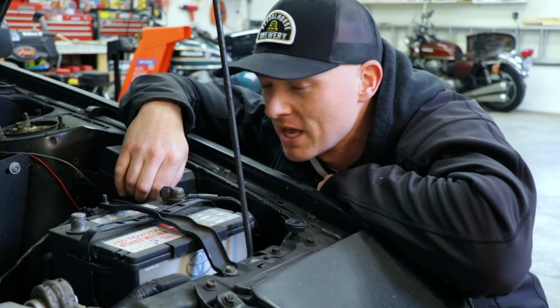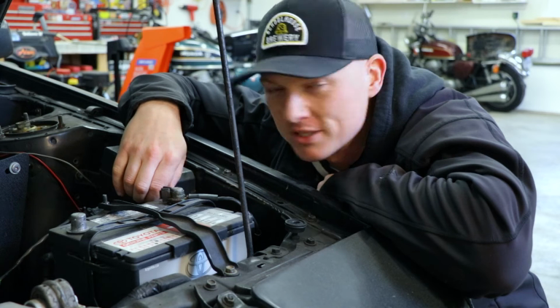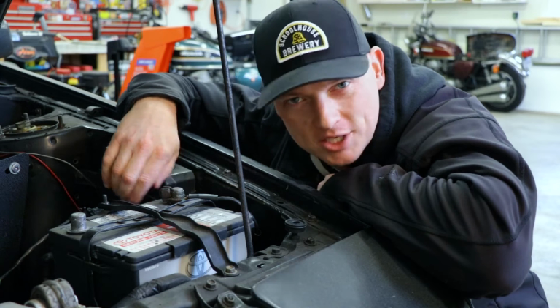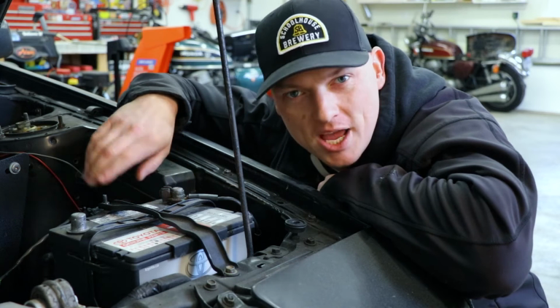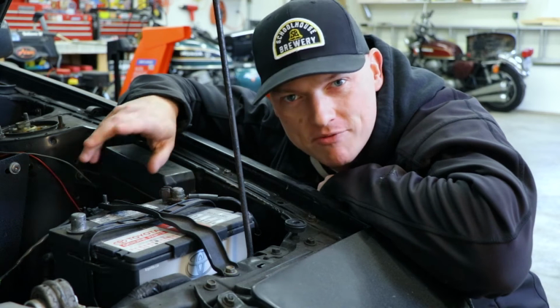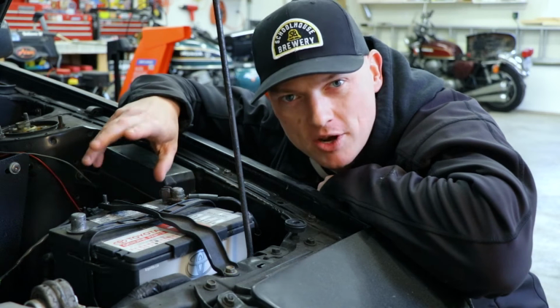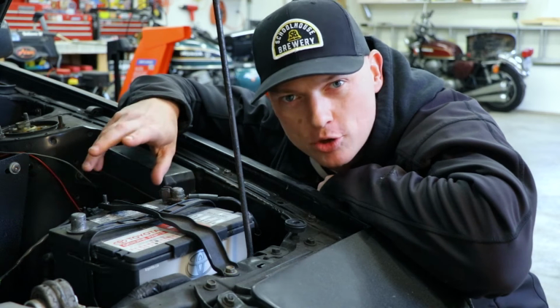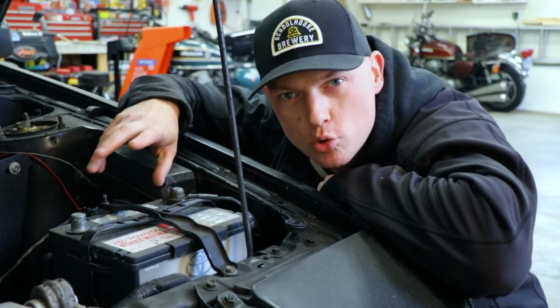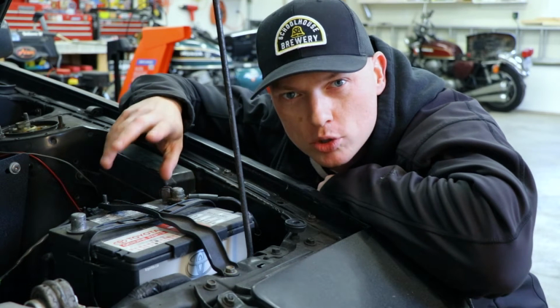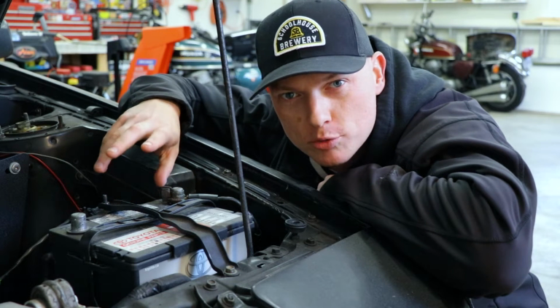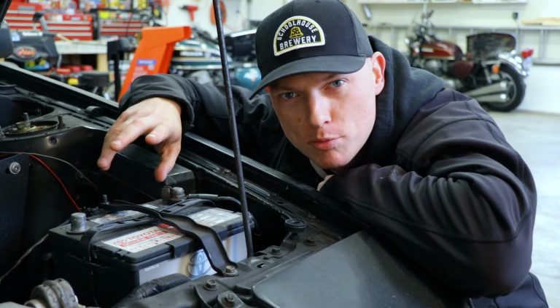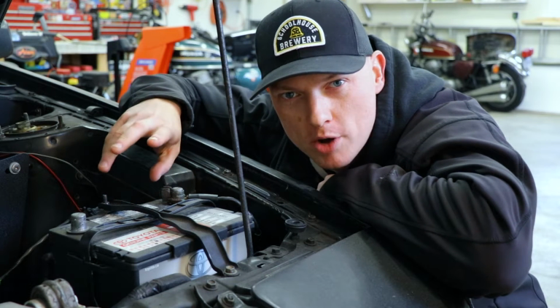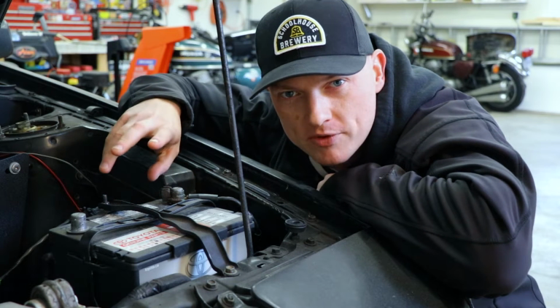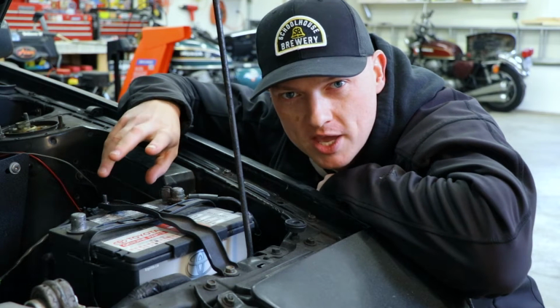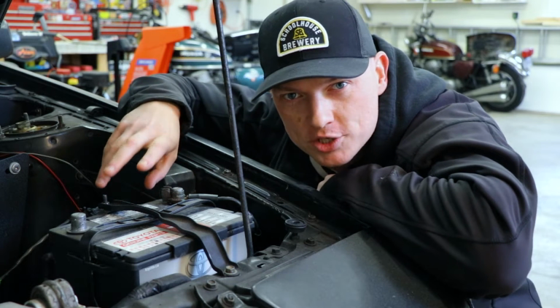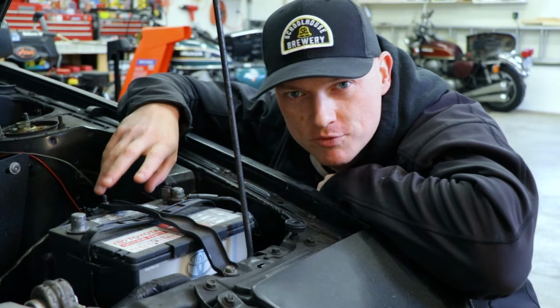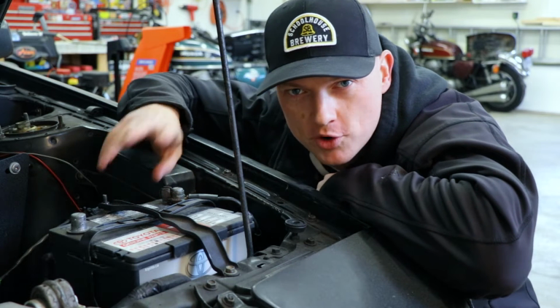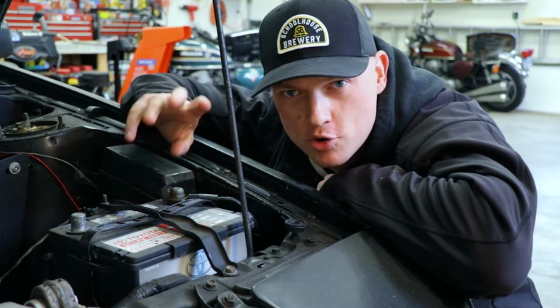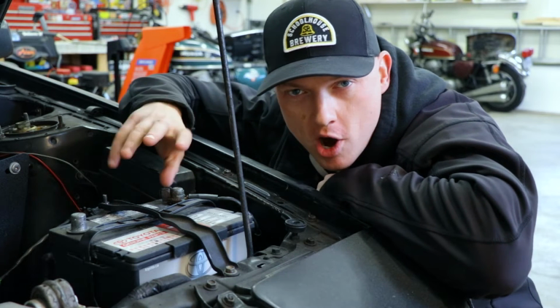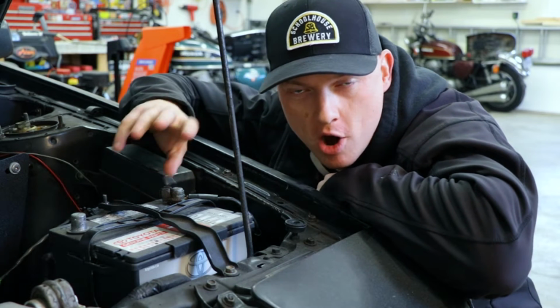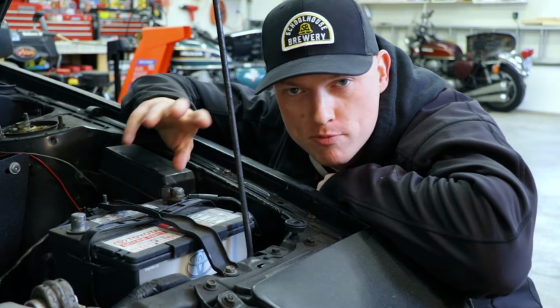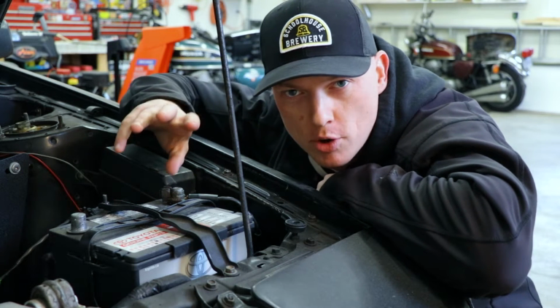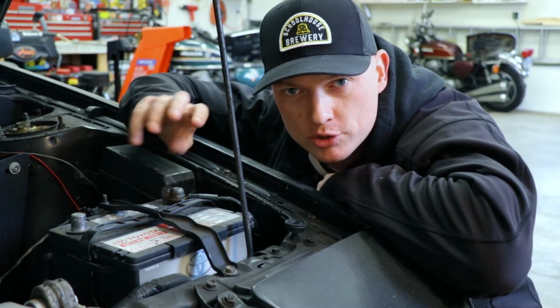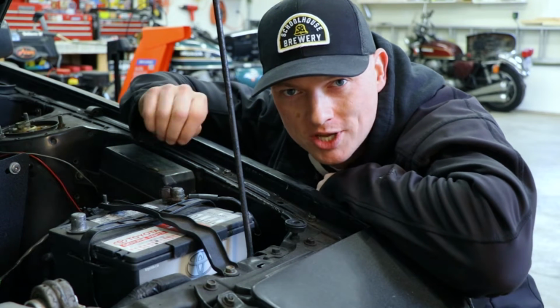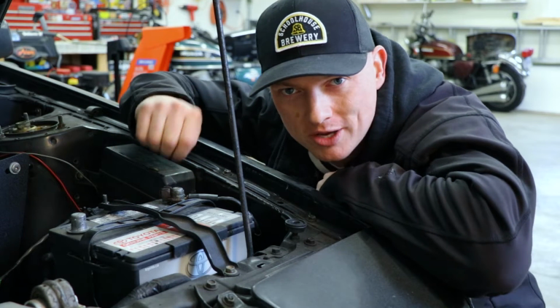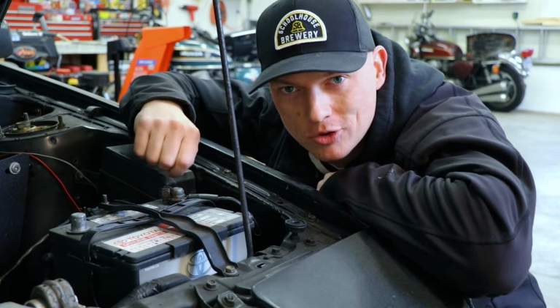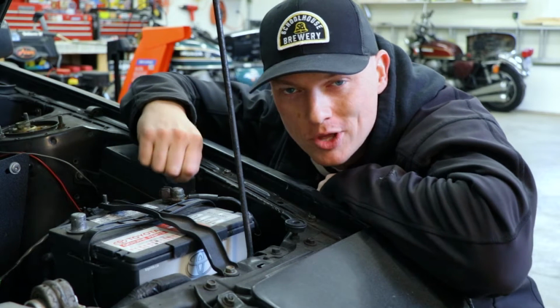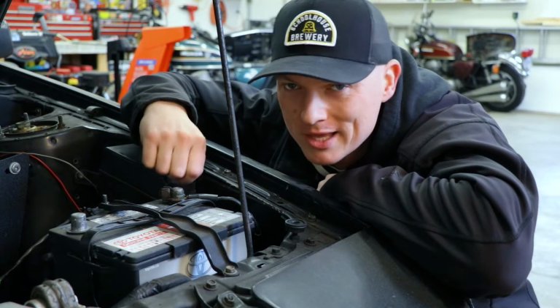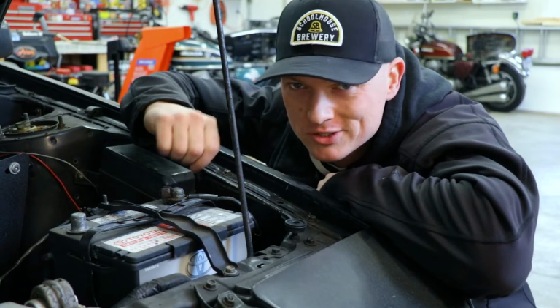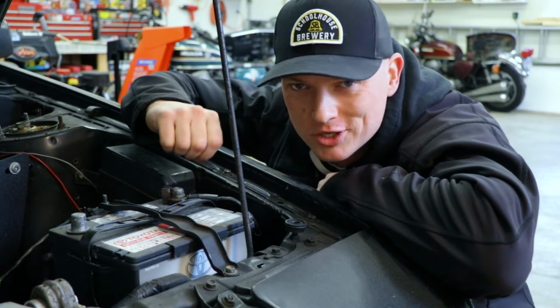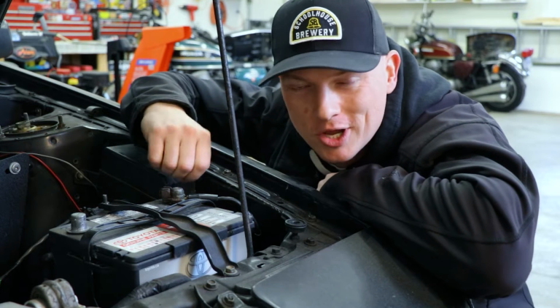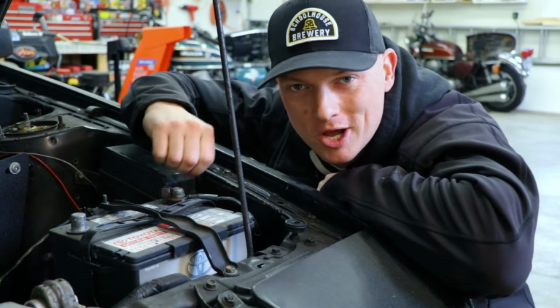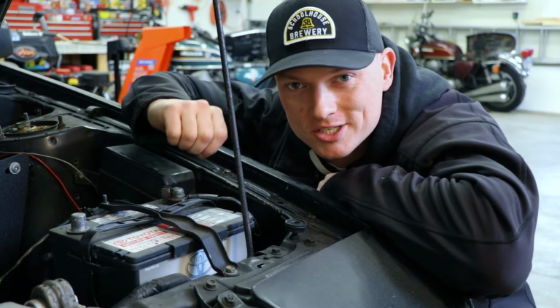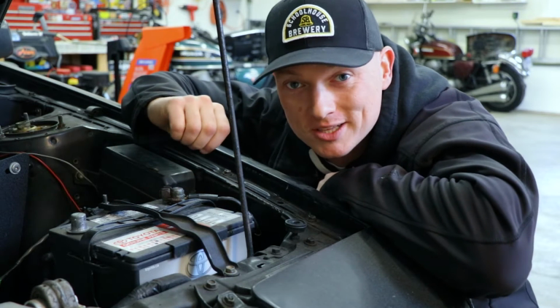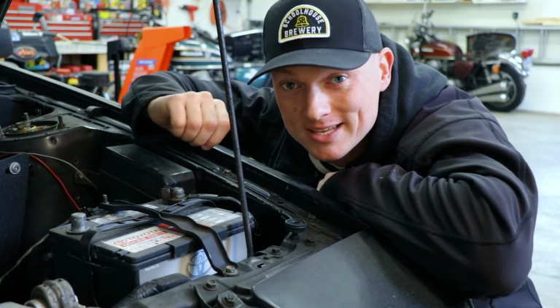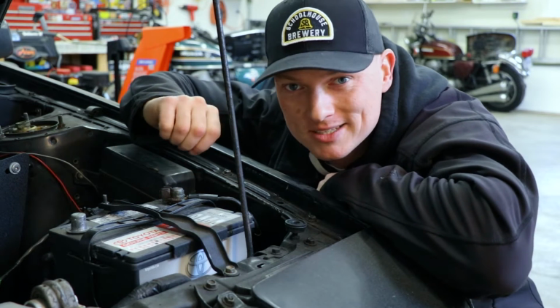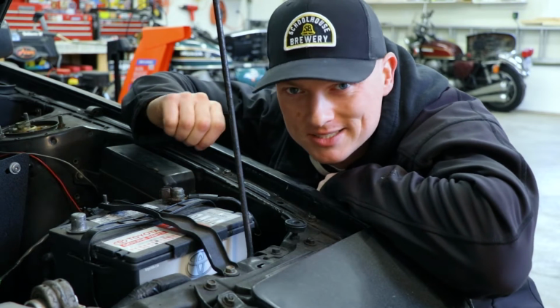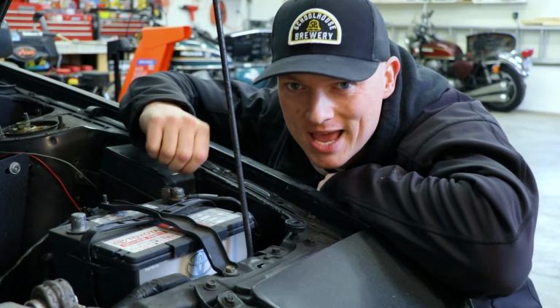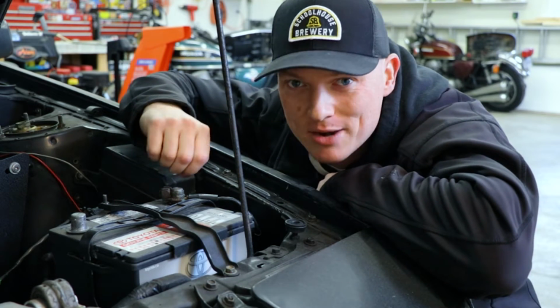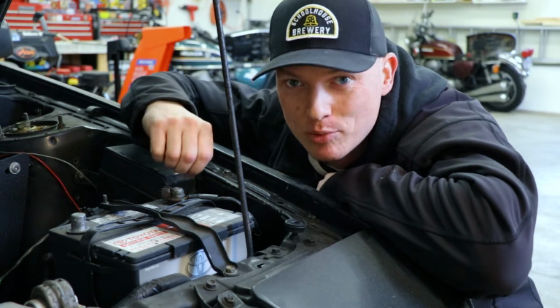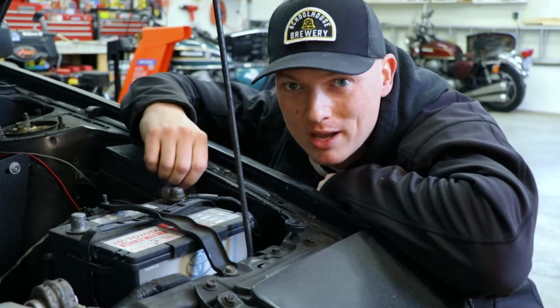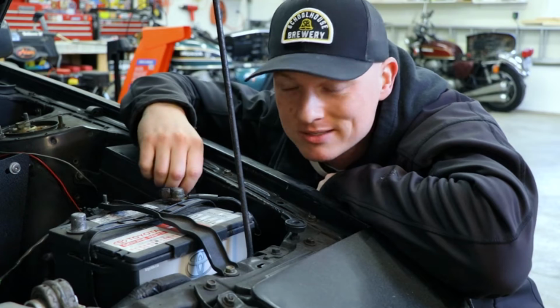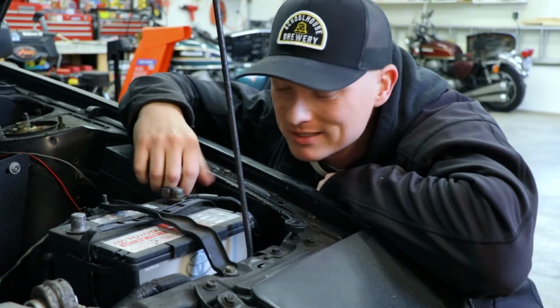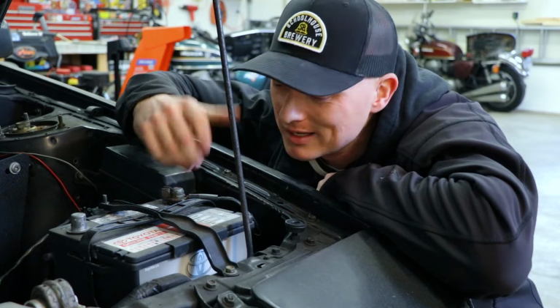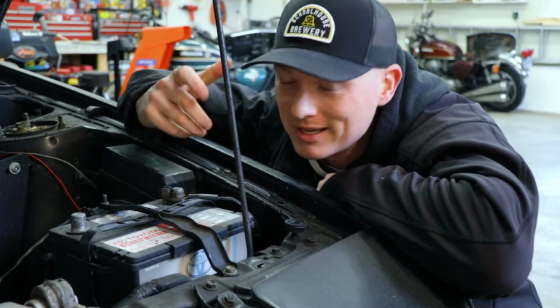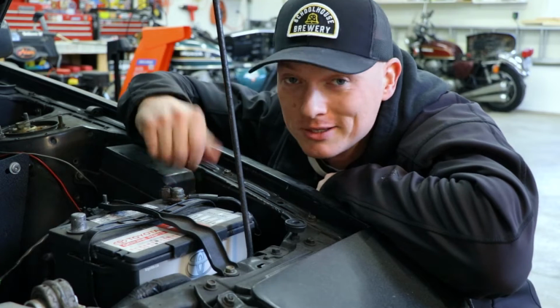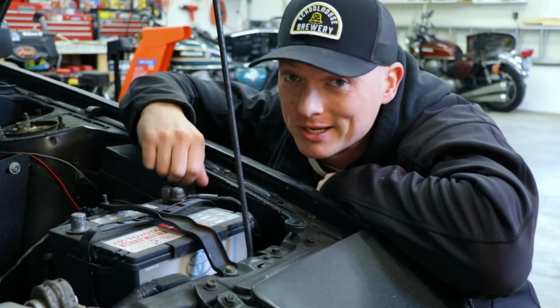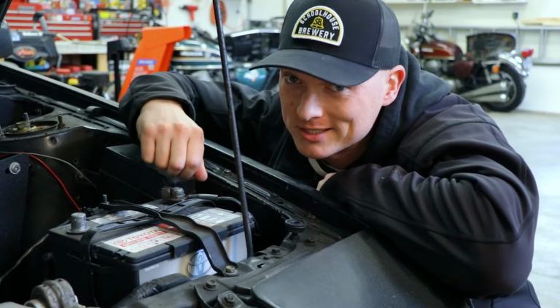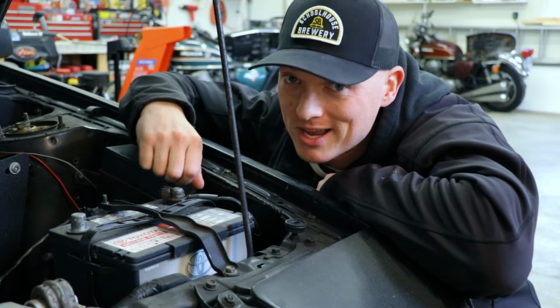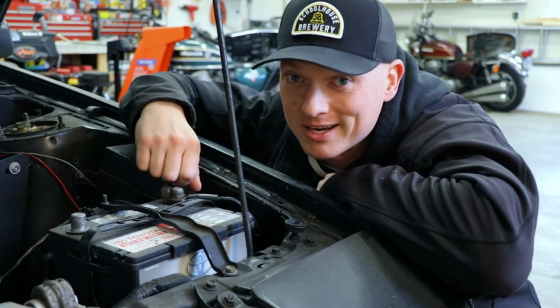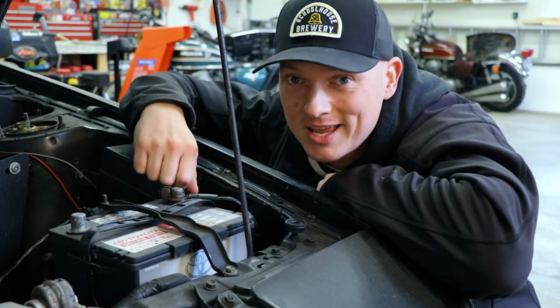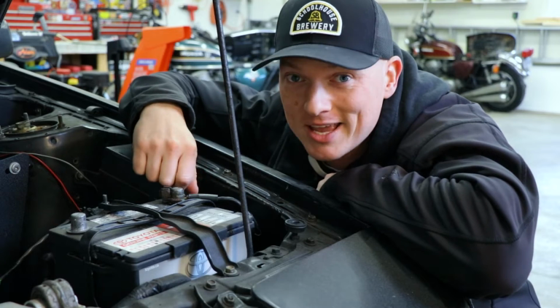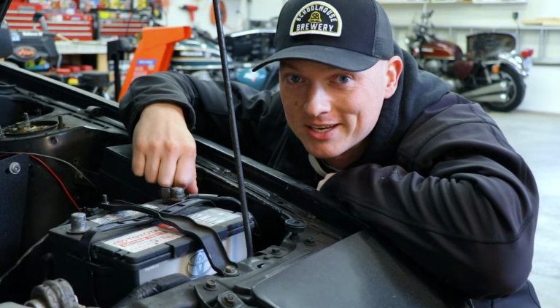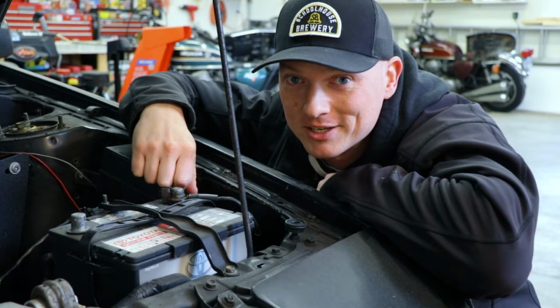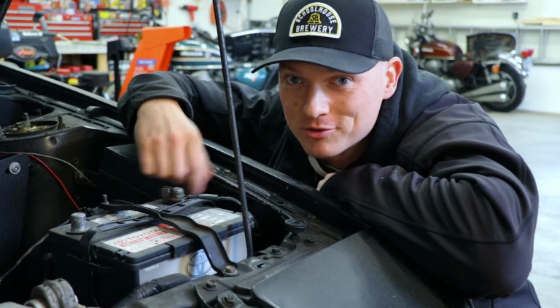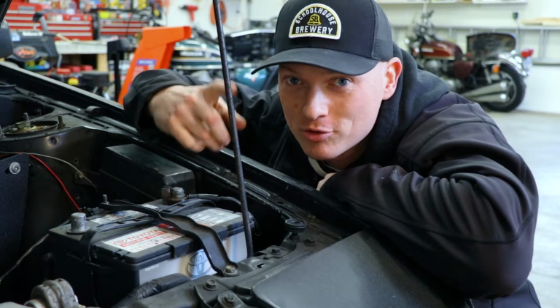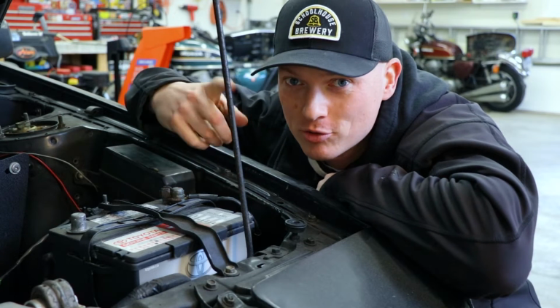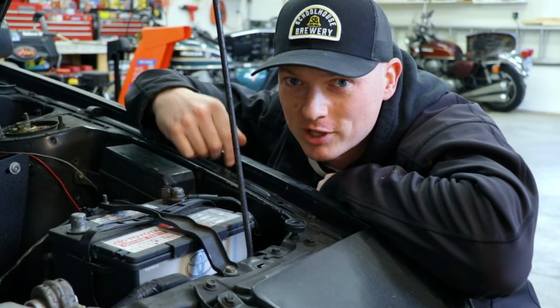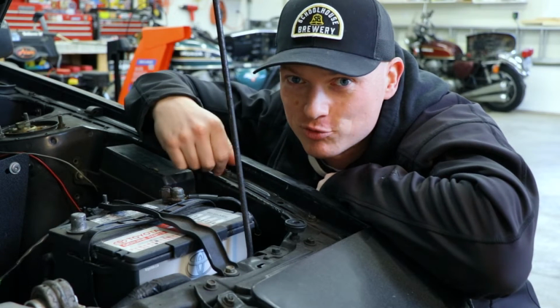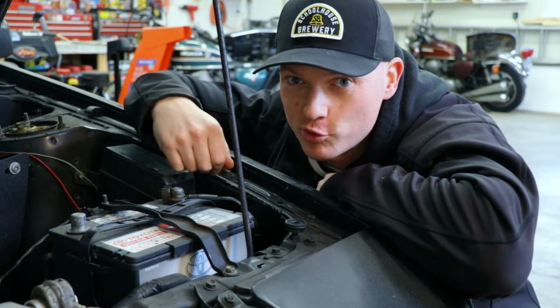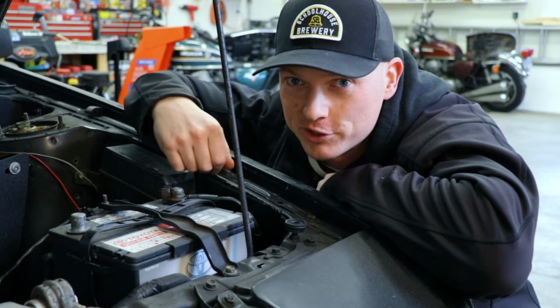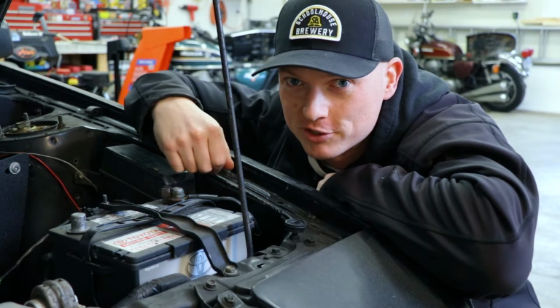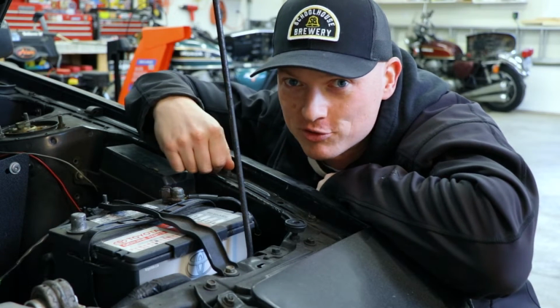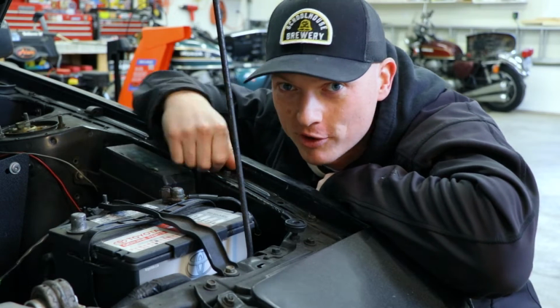Today I've got a cool little modification for your car or motorcycle. It's going to cost you less than 10 bucks and it's kind of handy. Let's roll the intro.